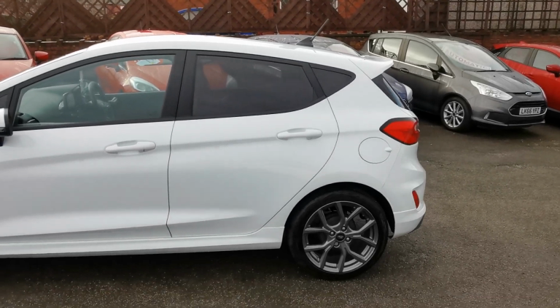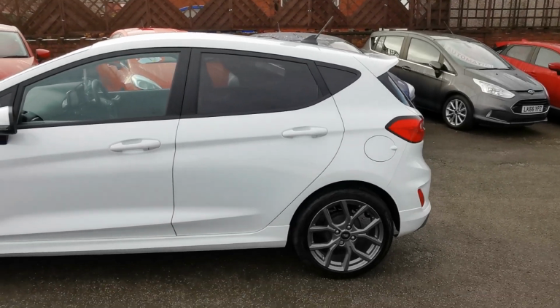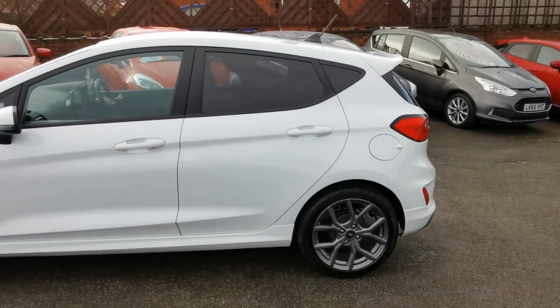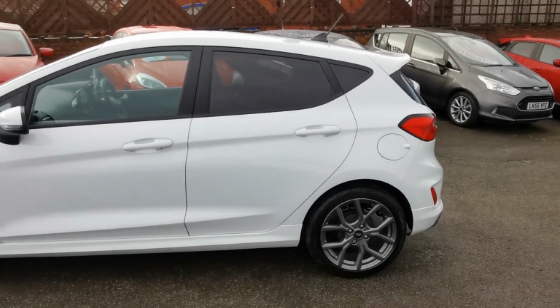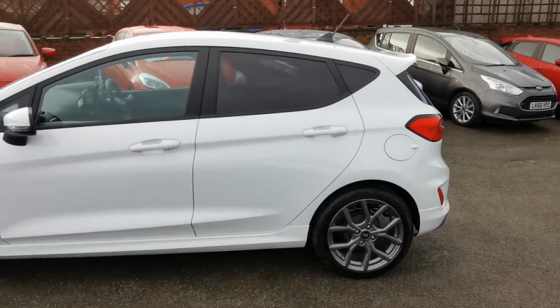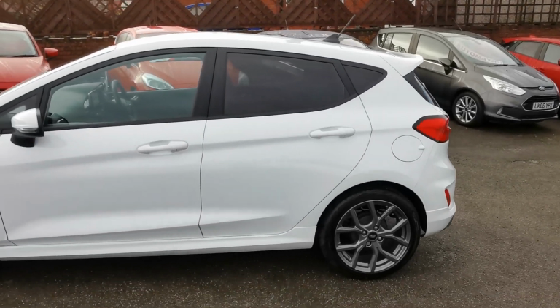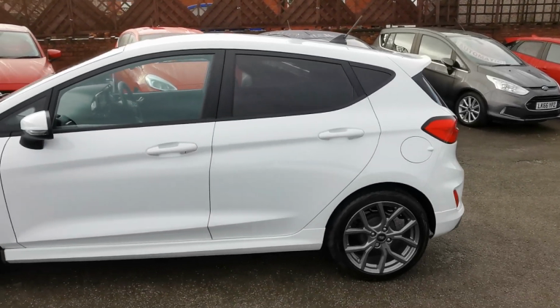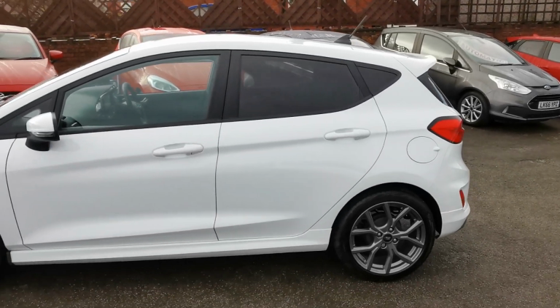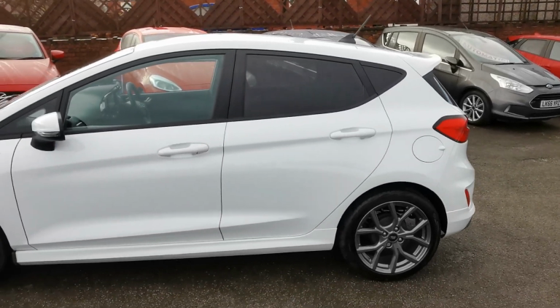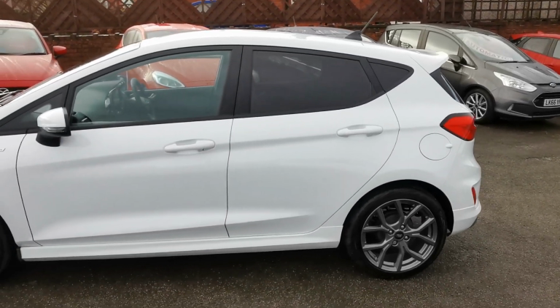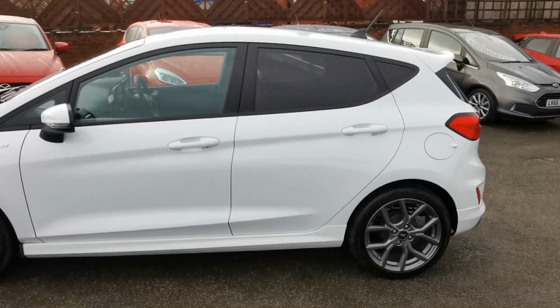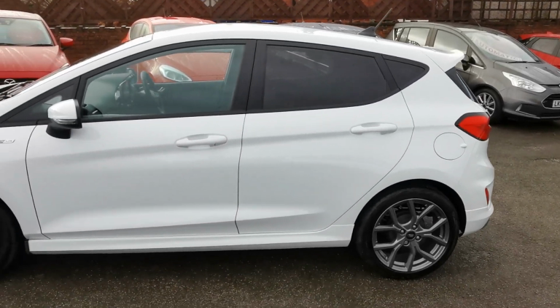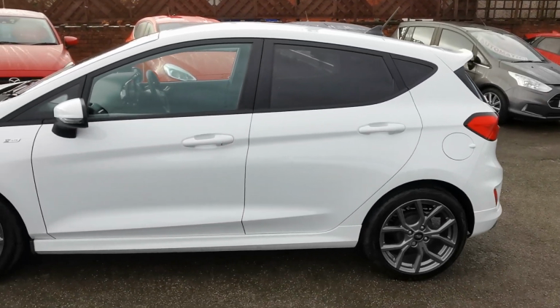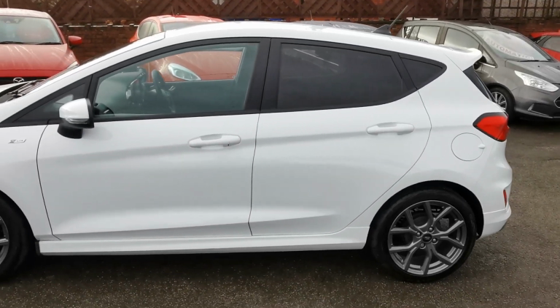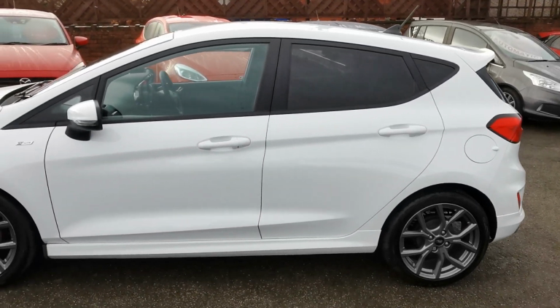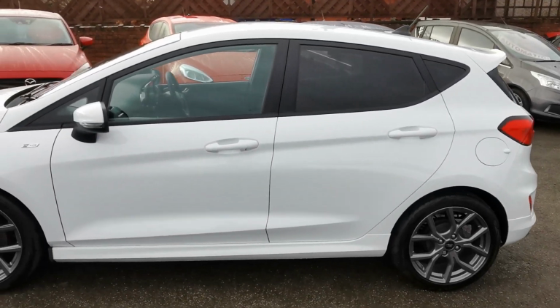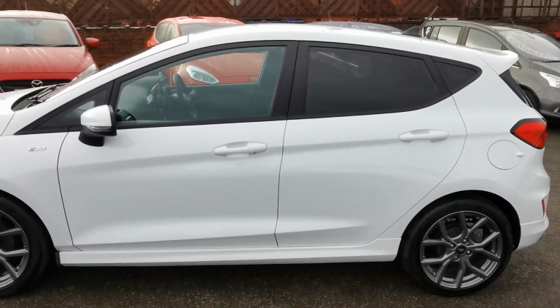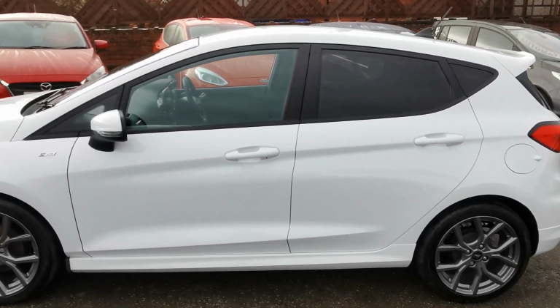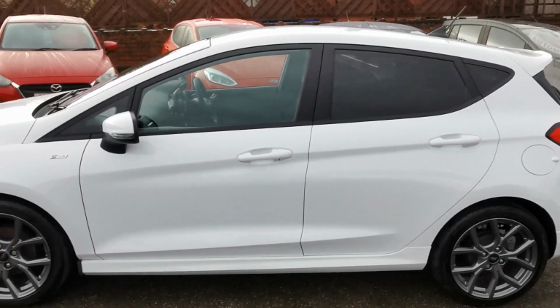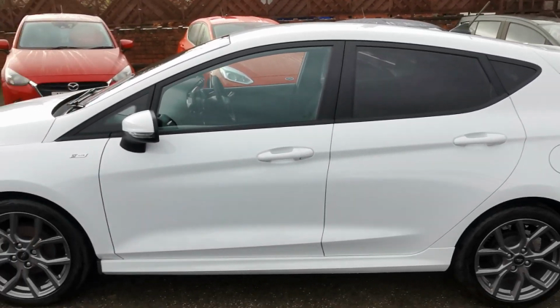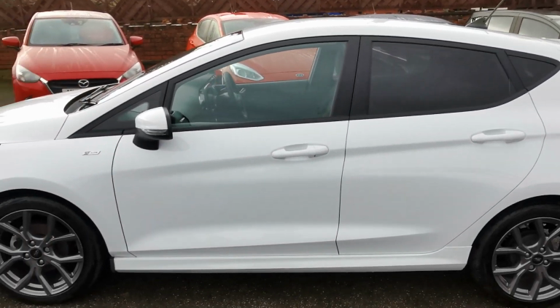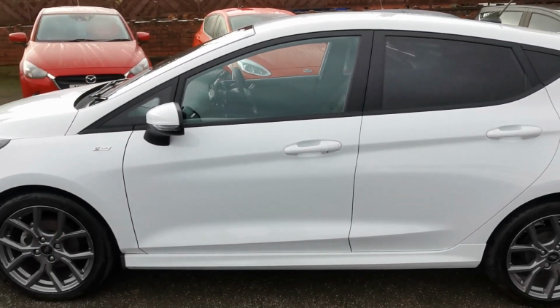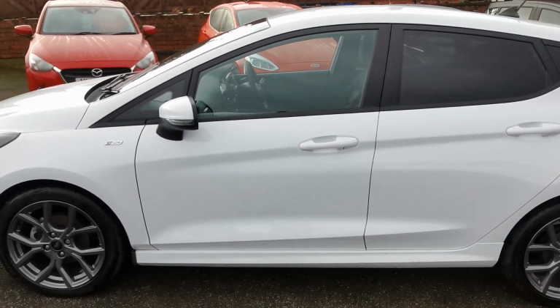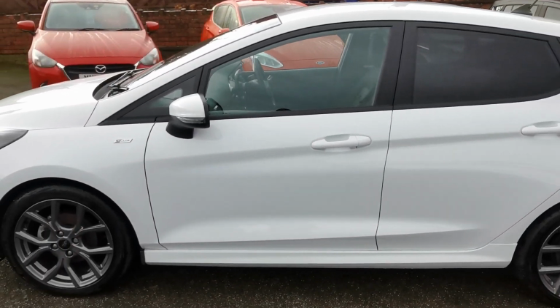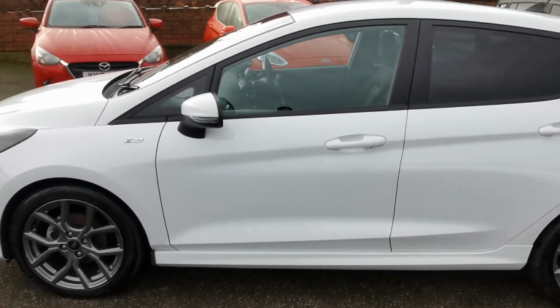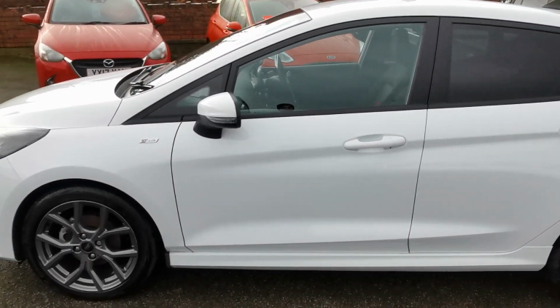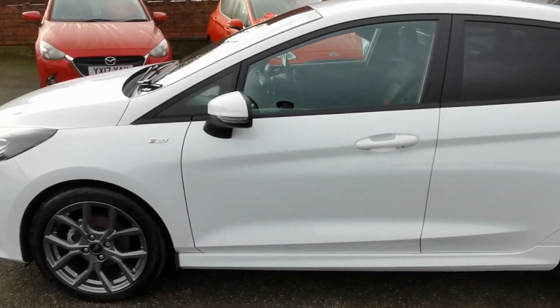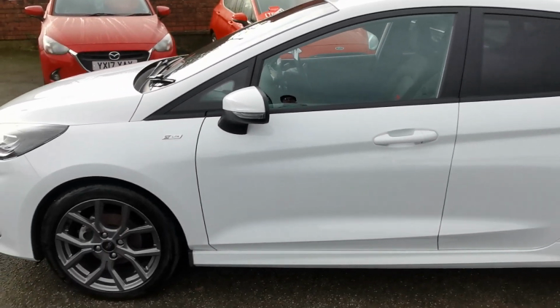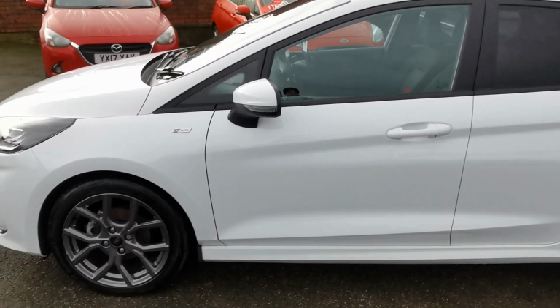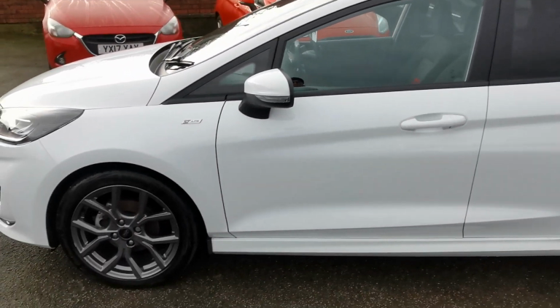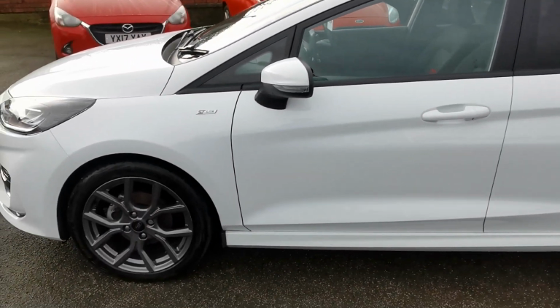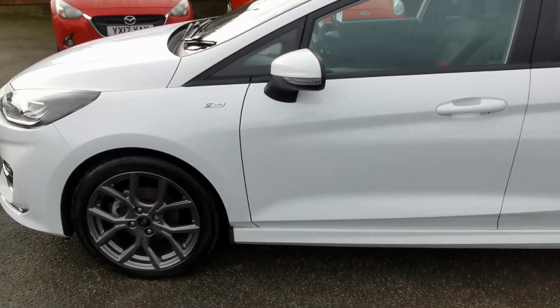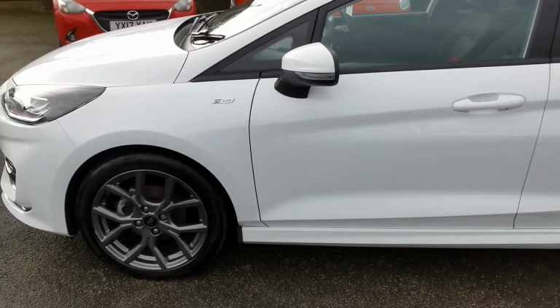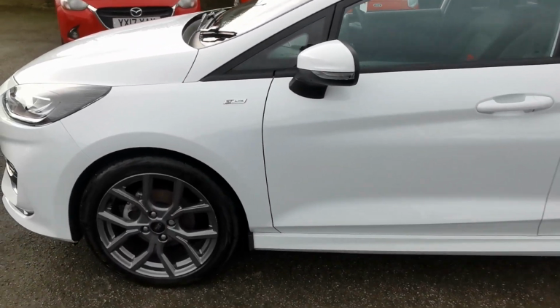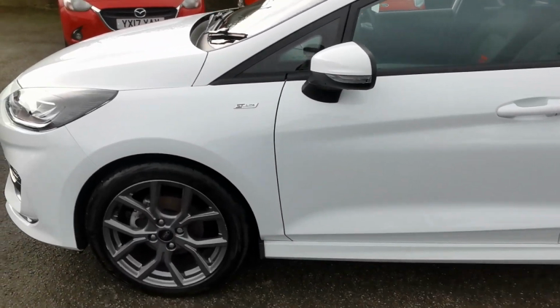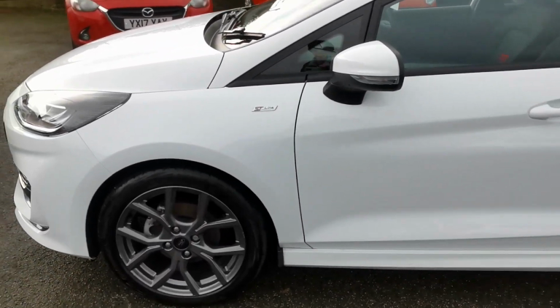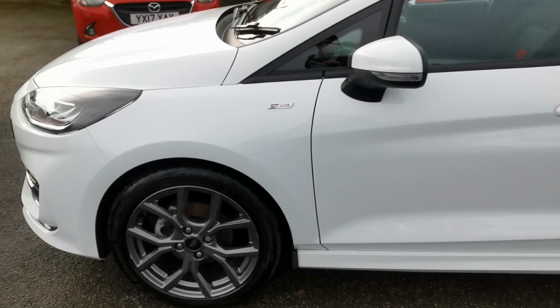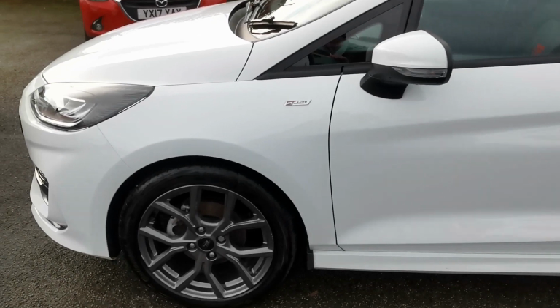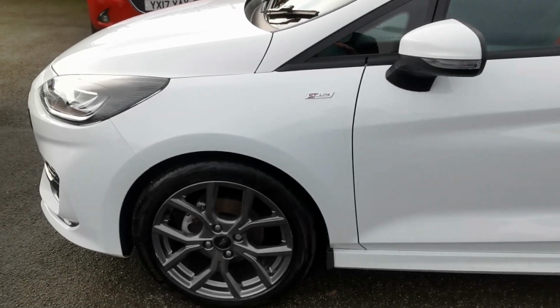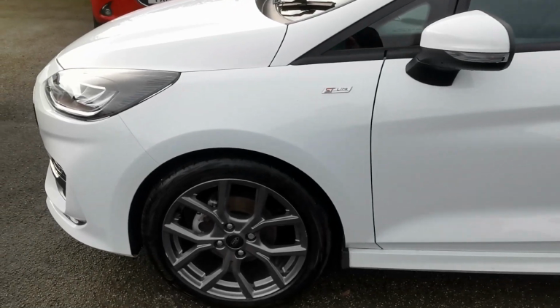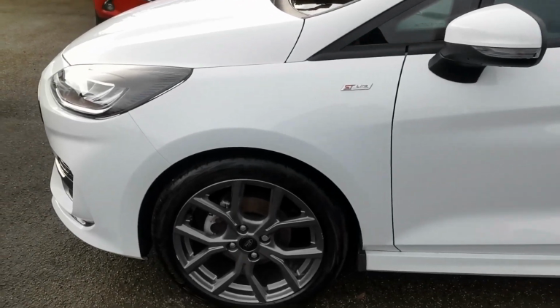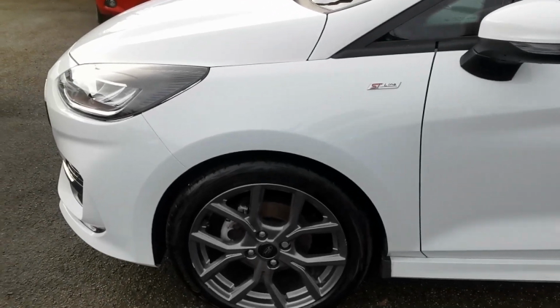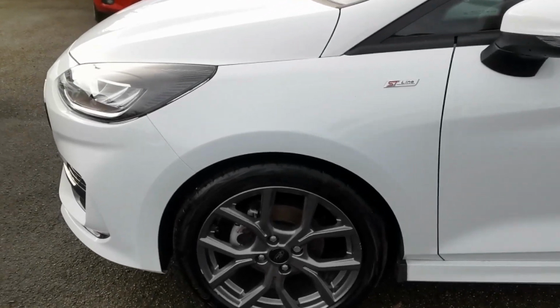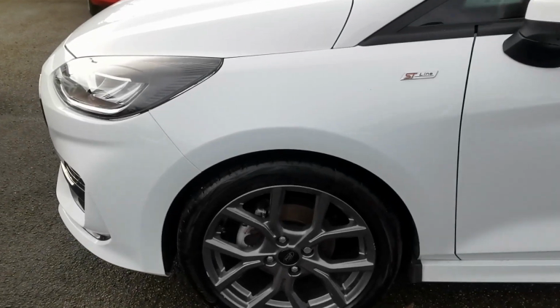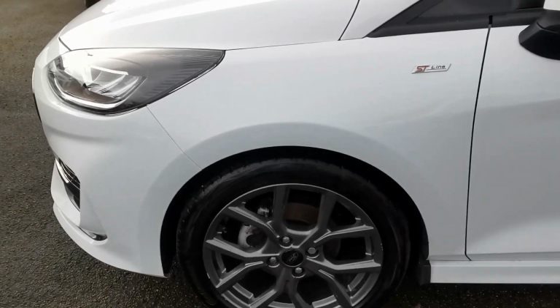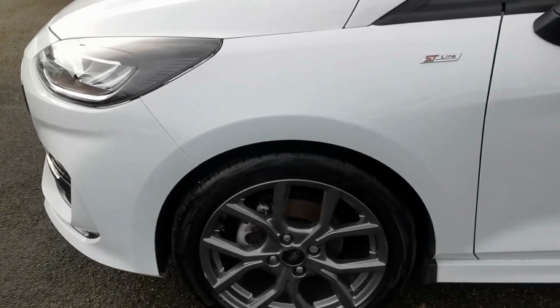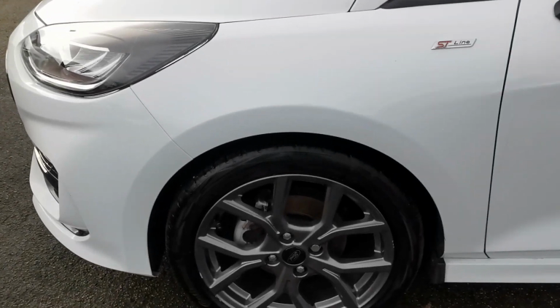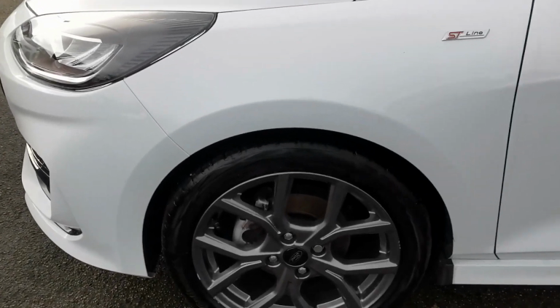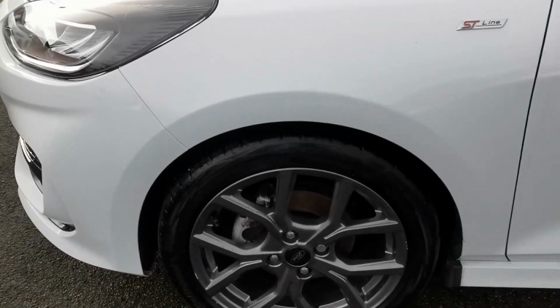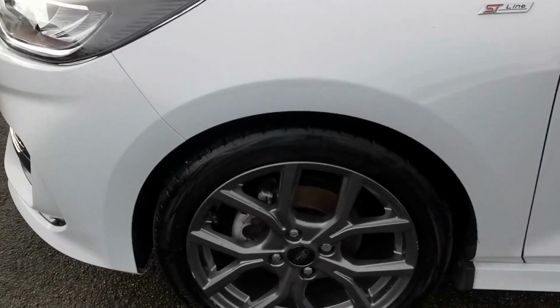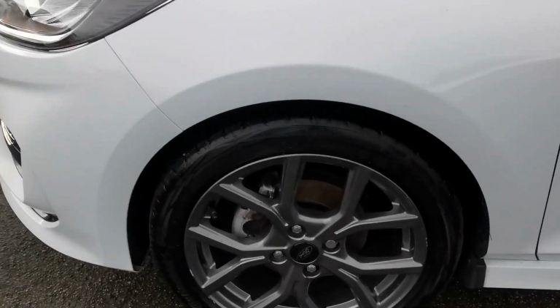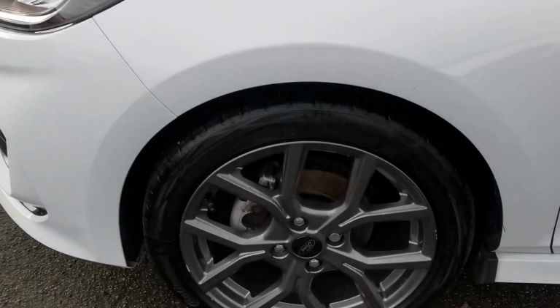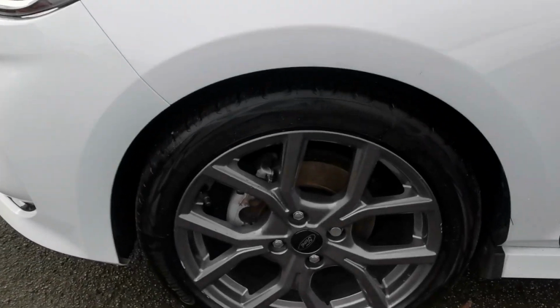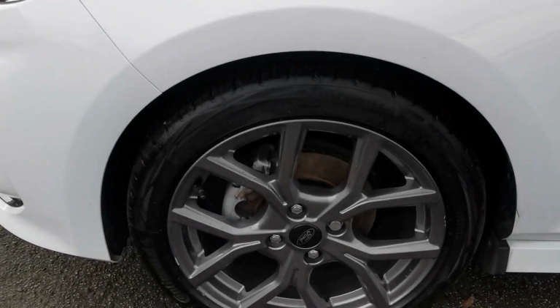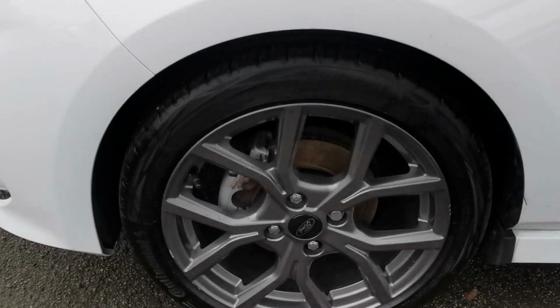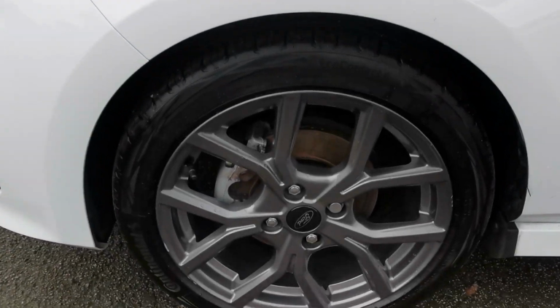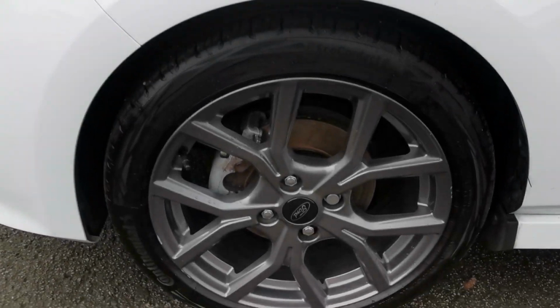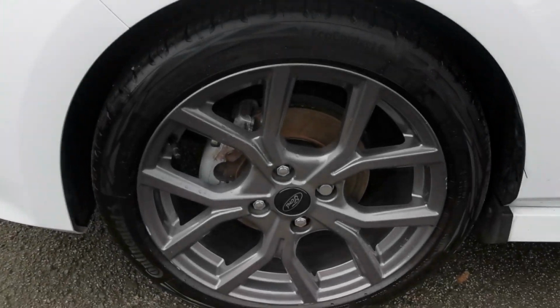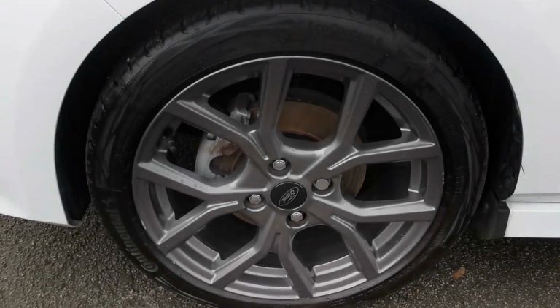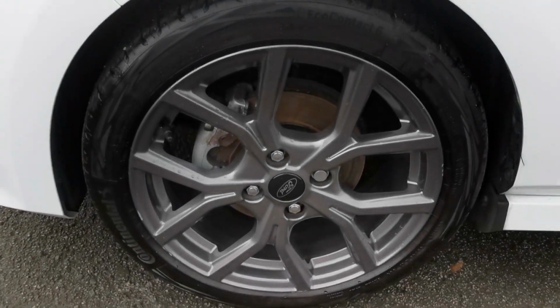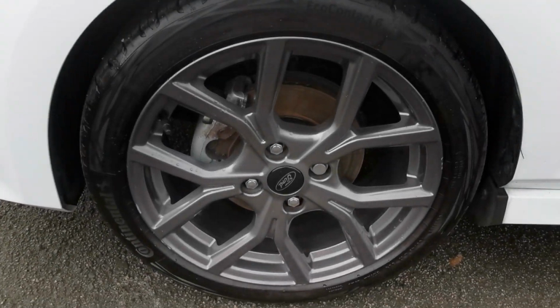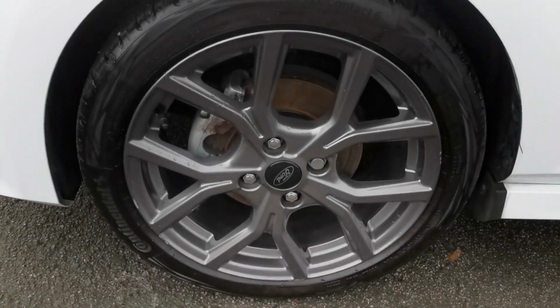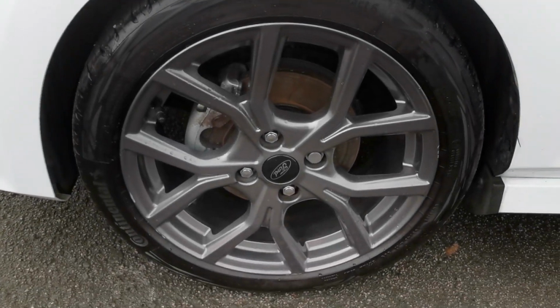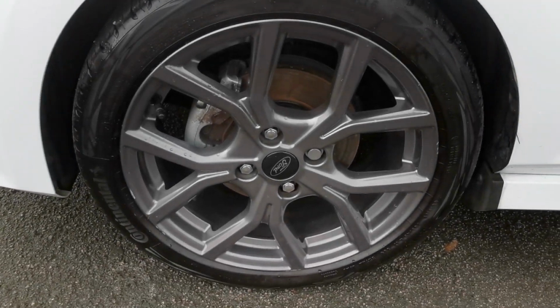17-inch grey alloy wheels — here you can see the front nearside alloy wheel.